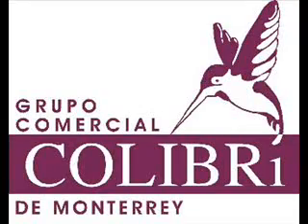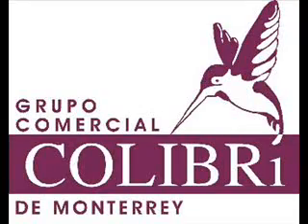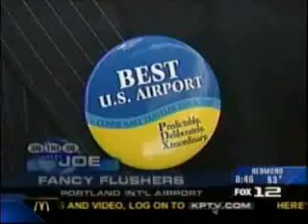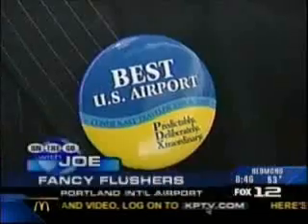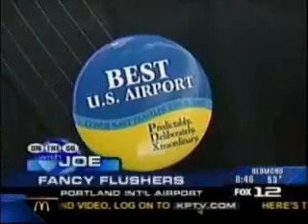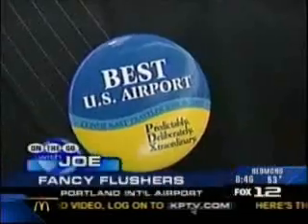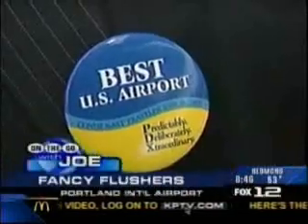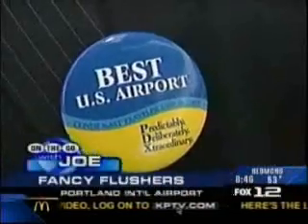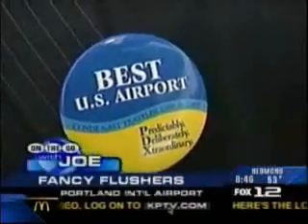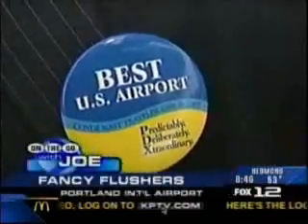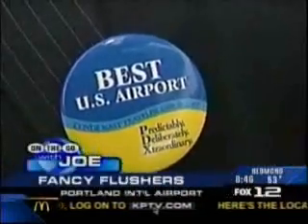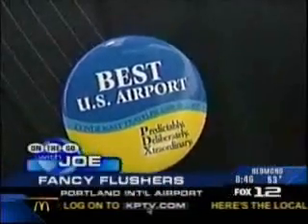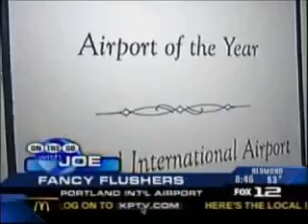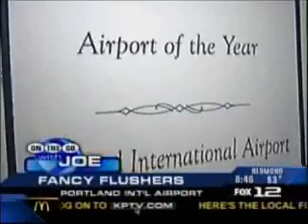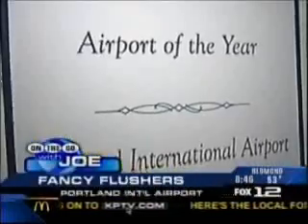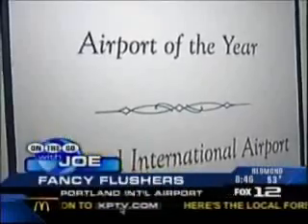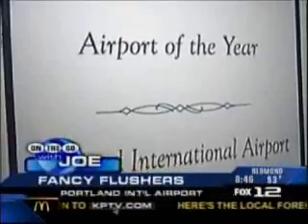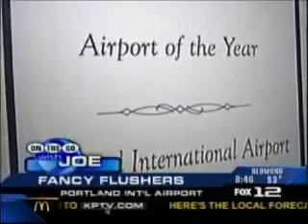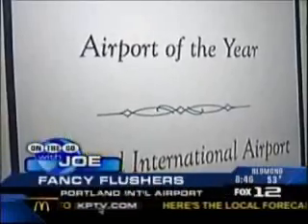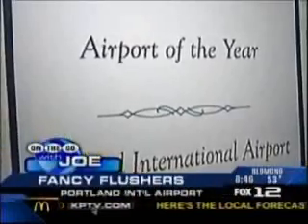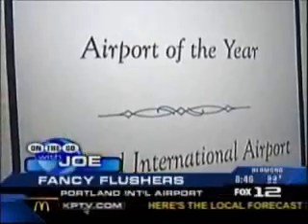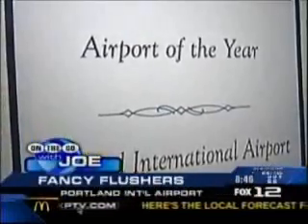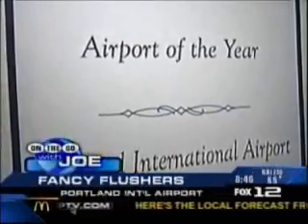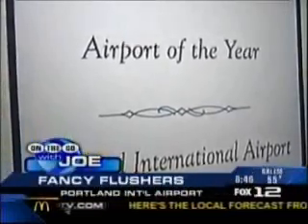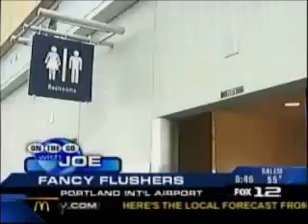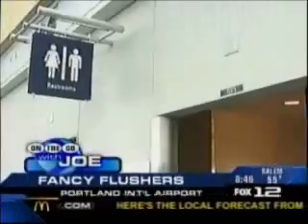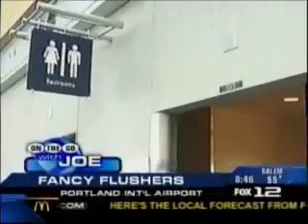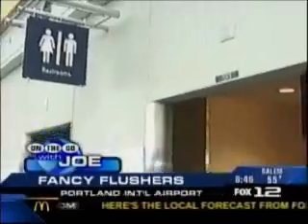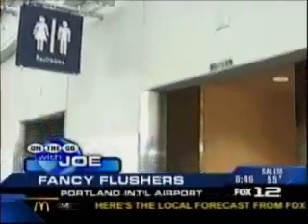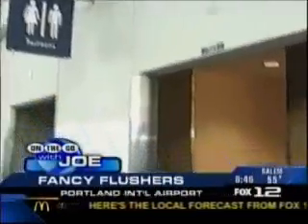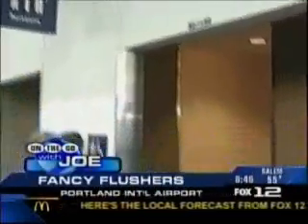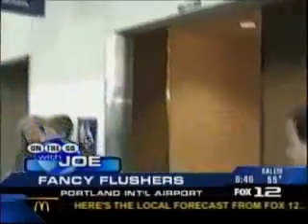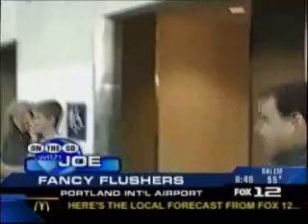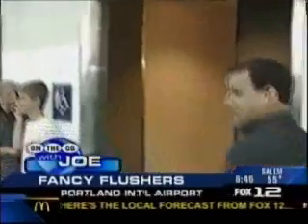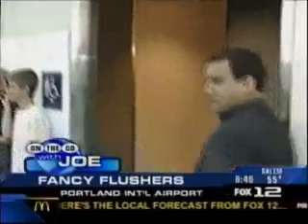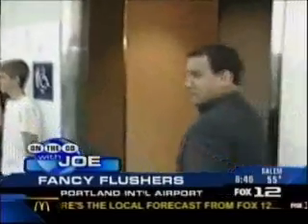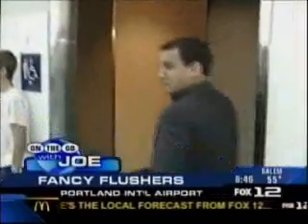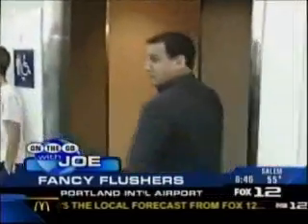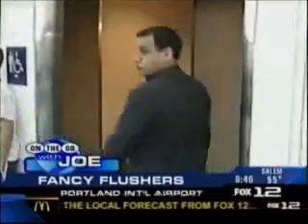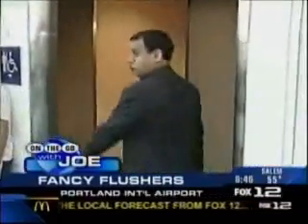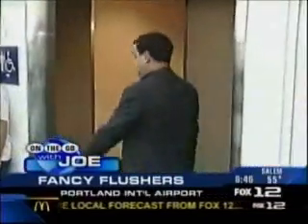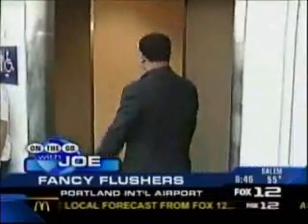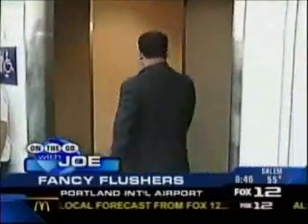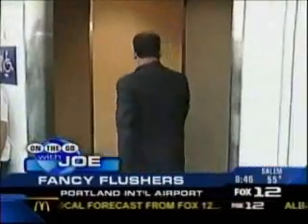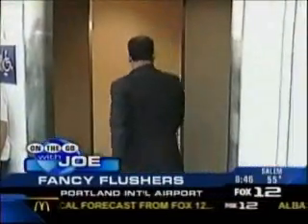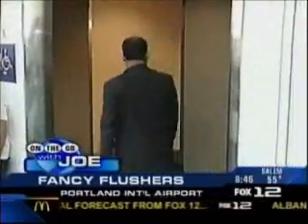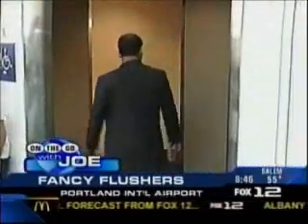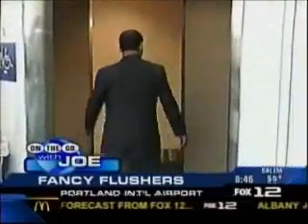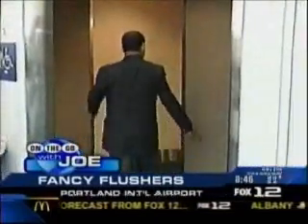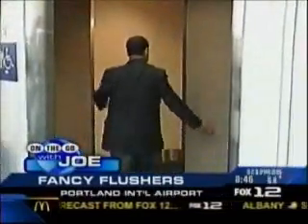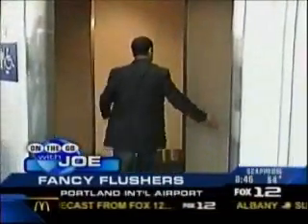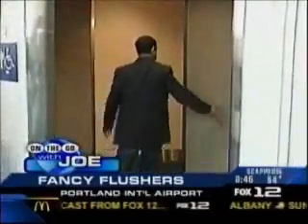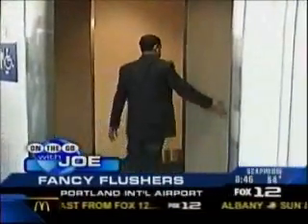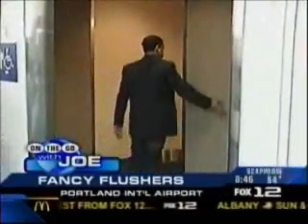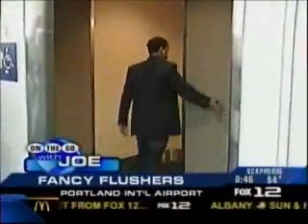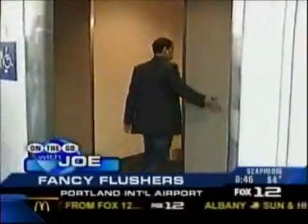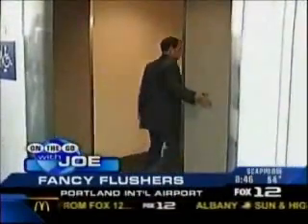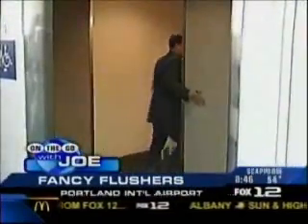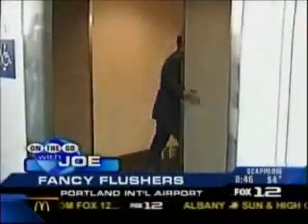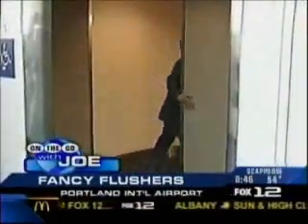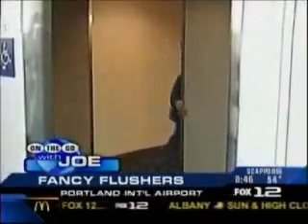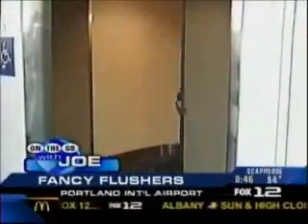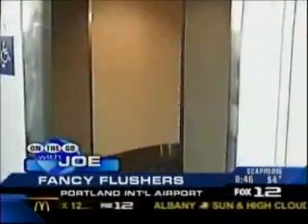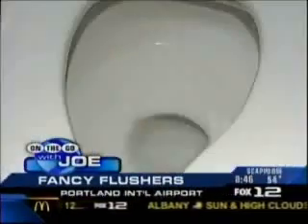The best airport in America, and at PDX, being number one means taking care of number two.